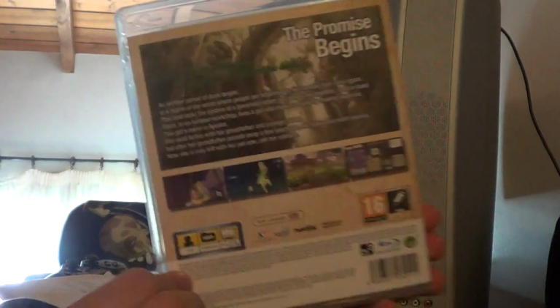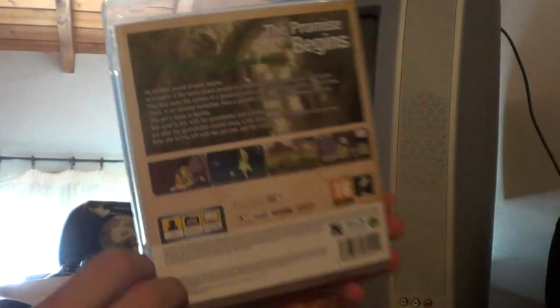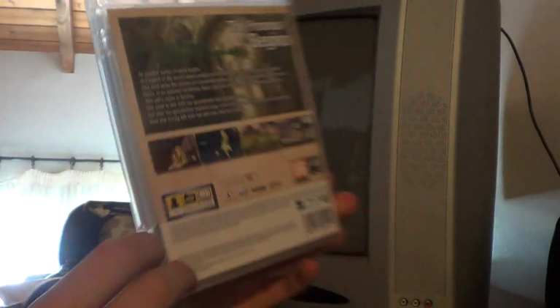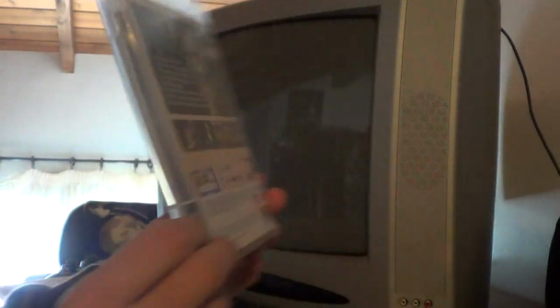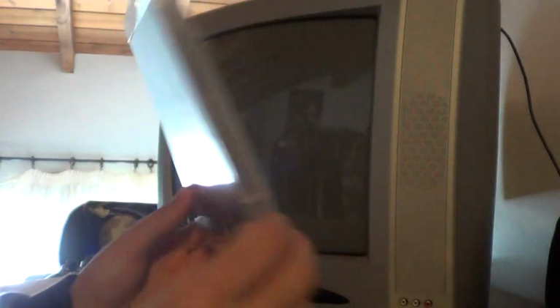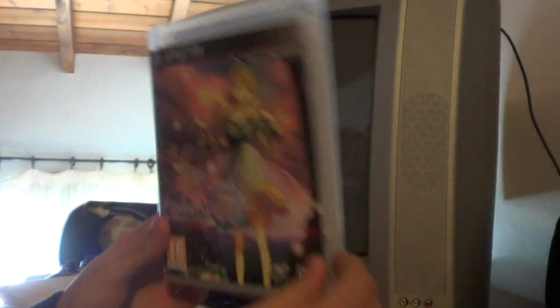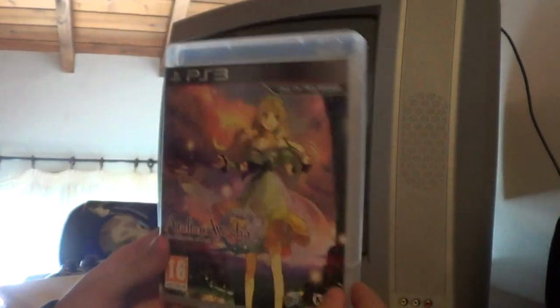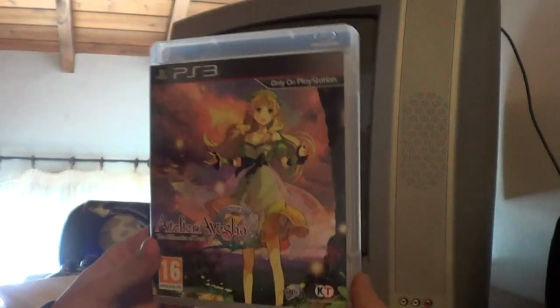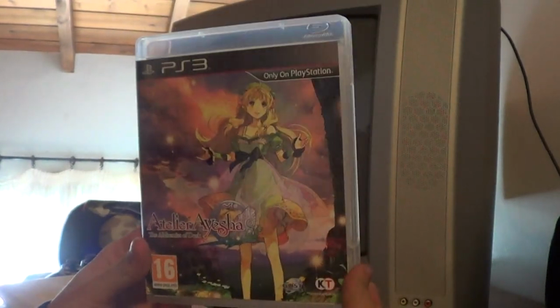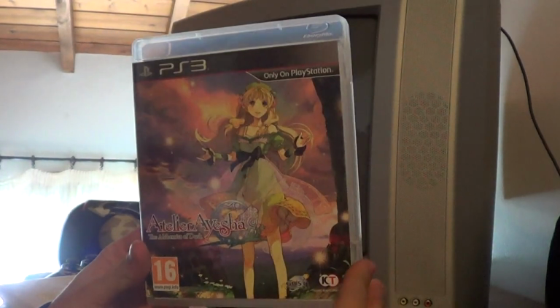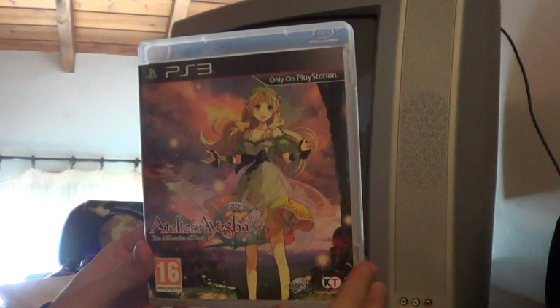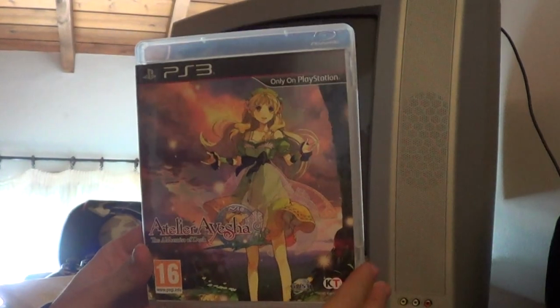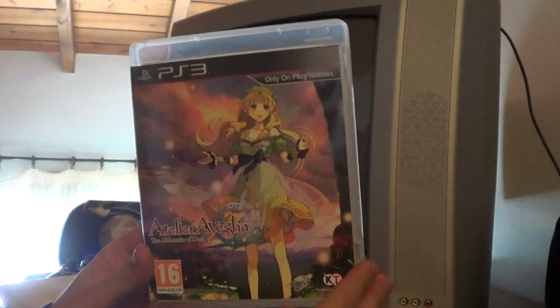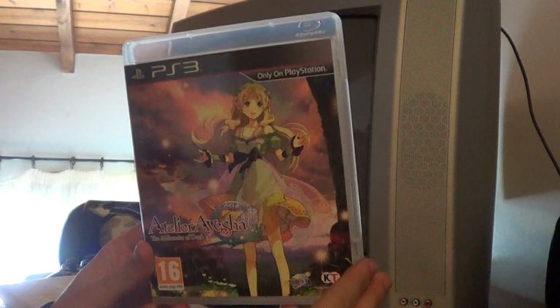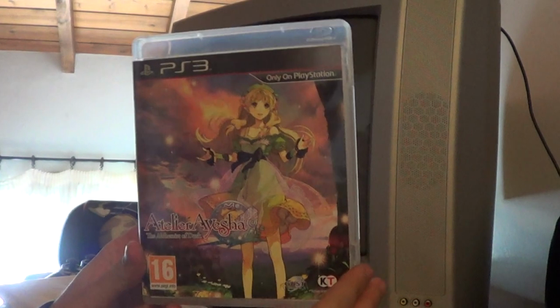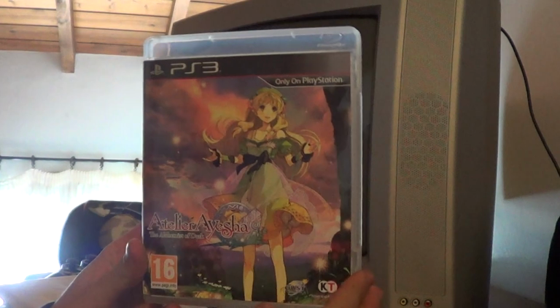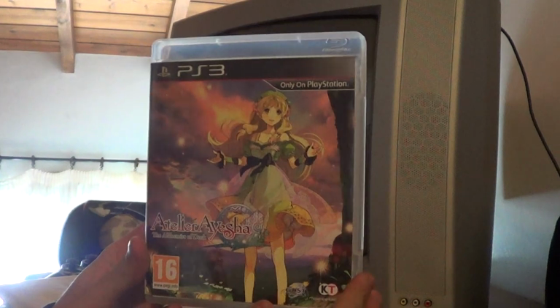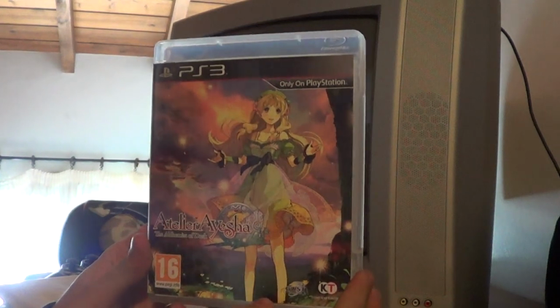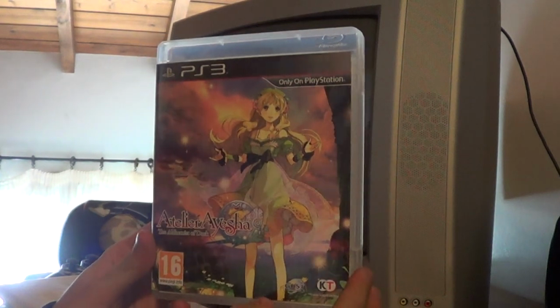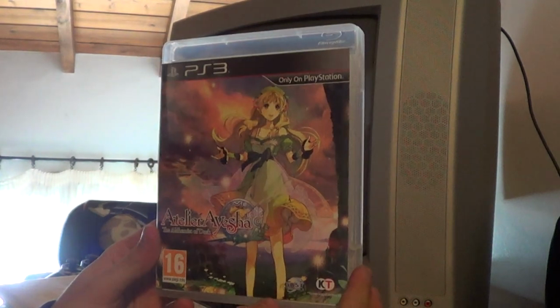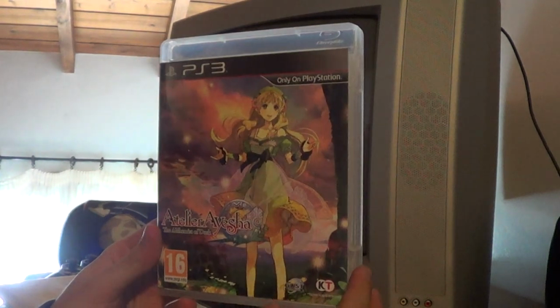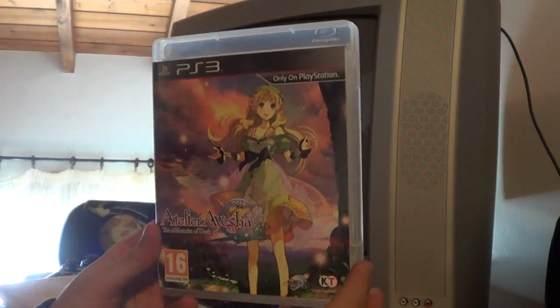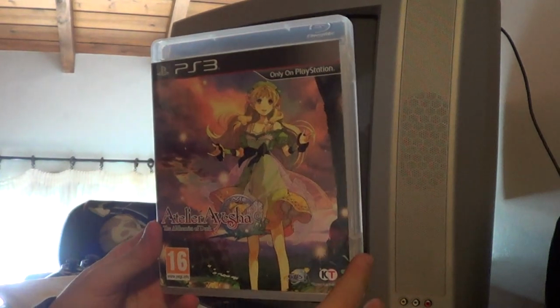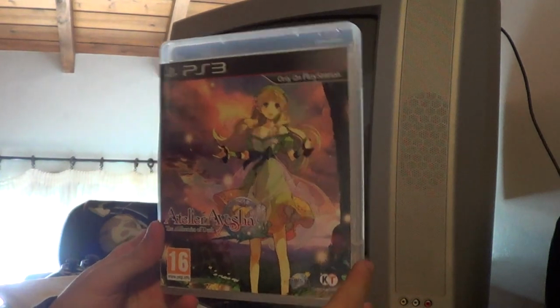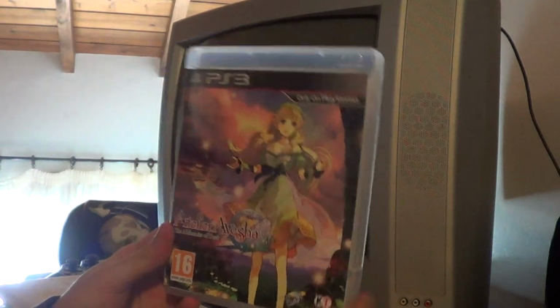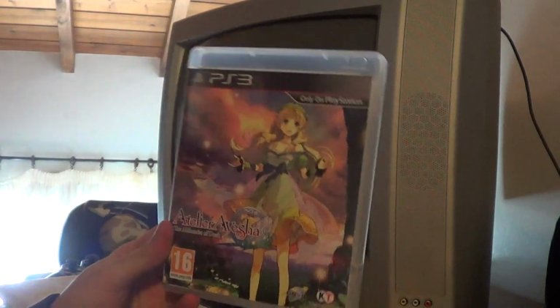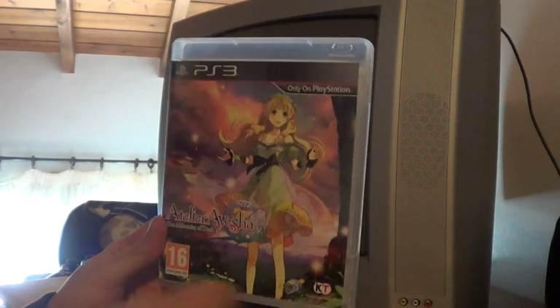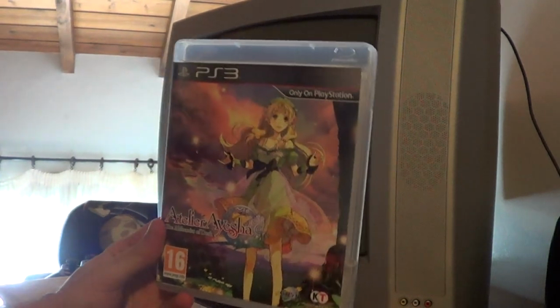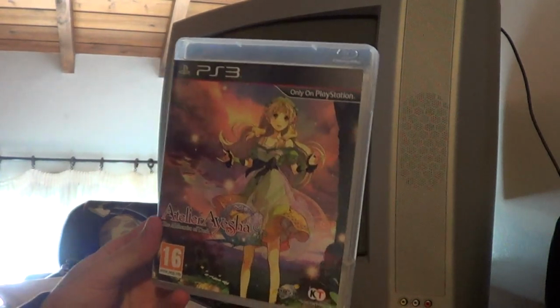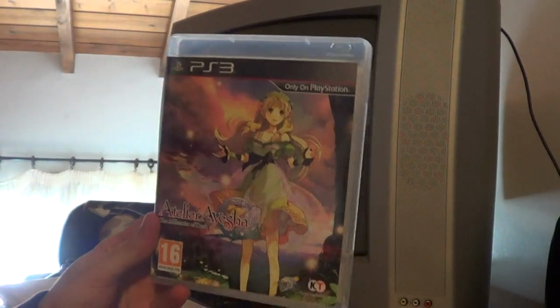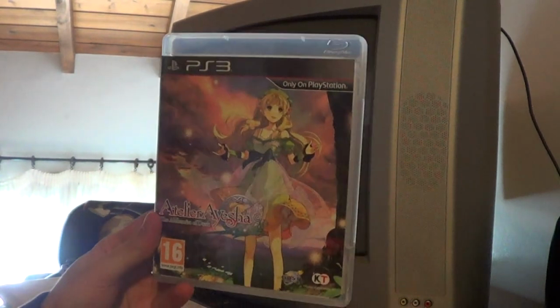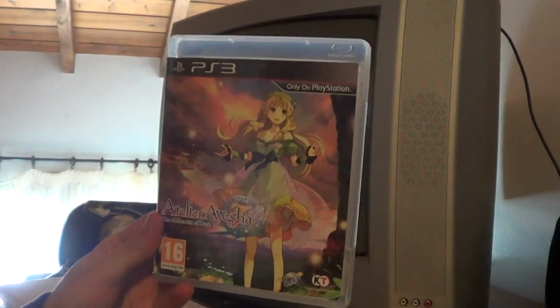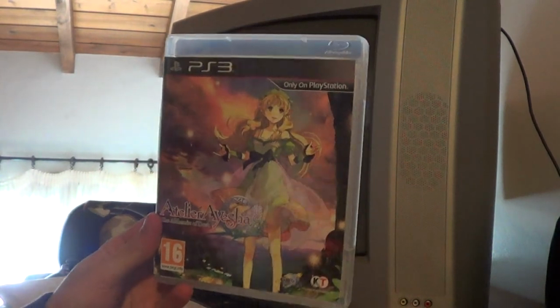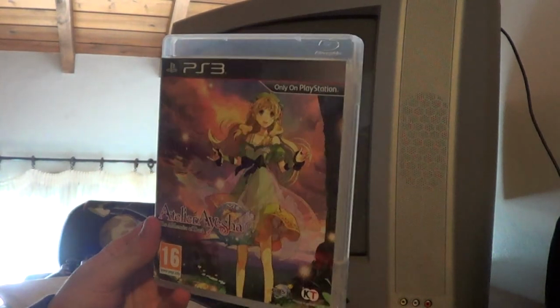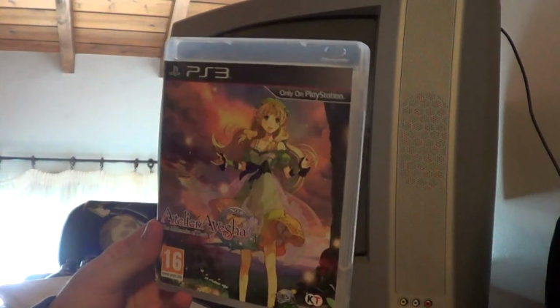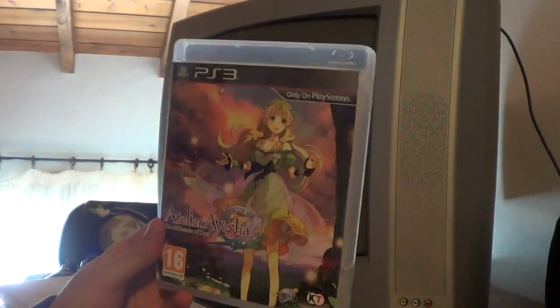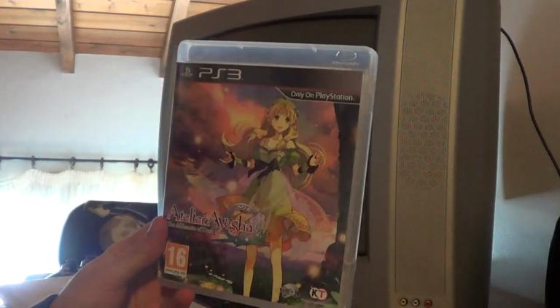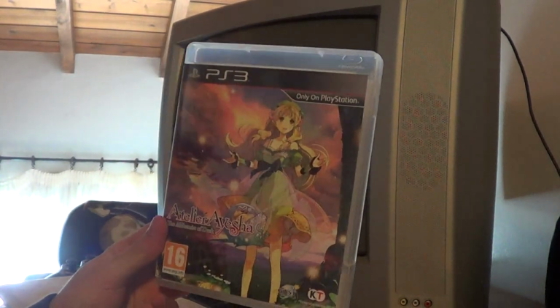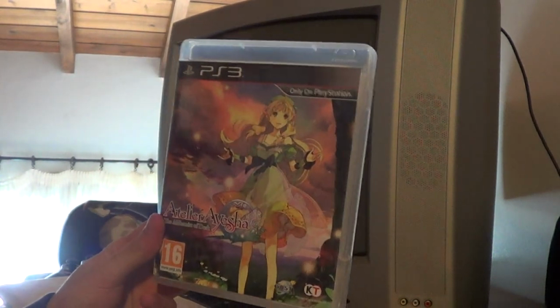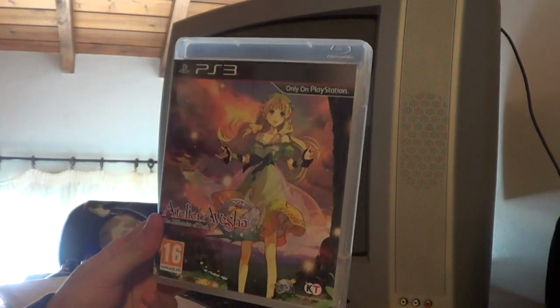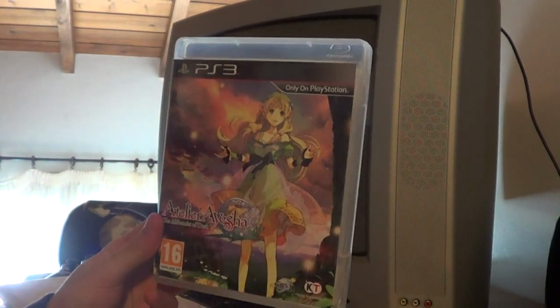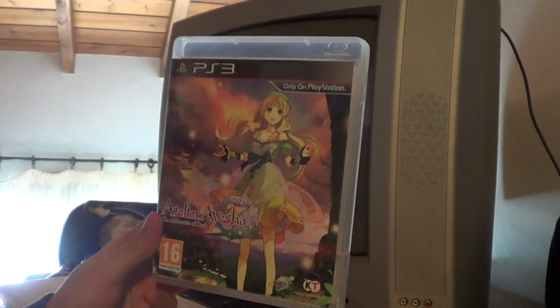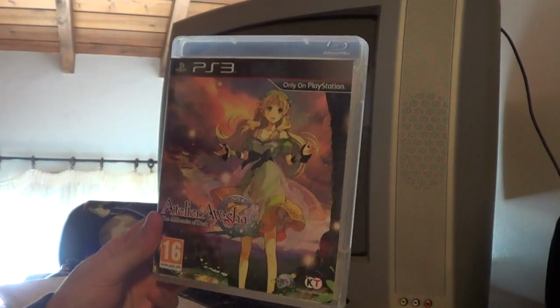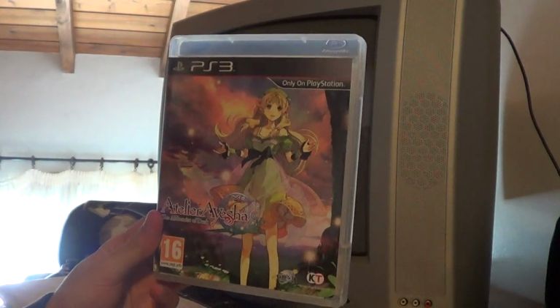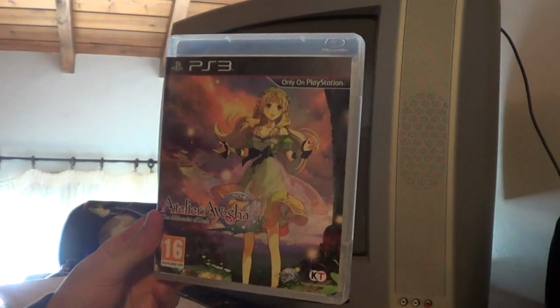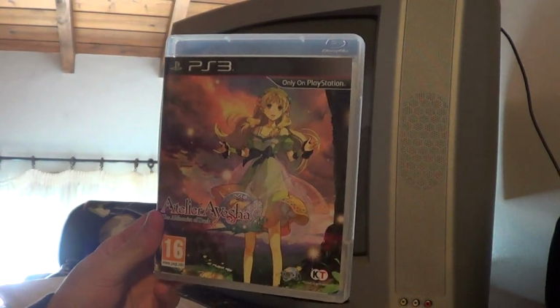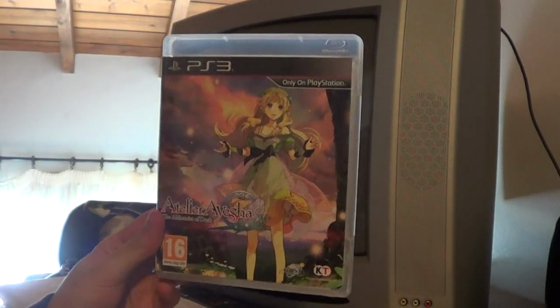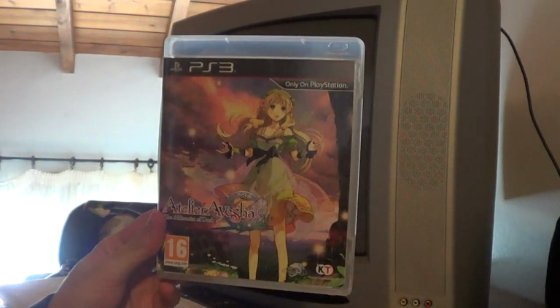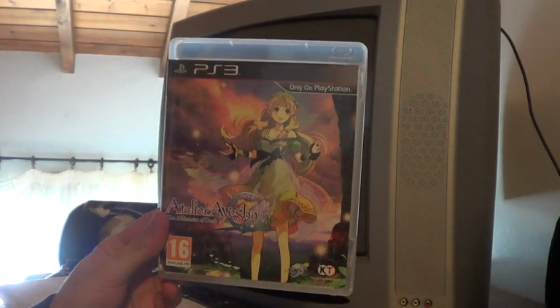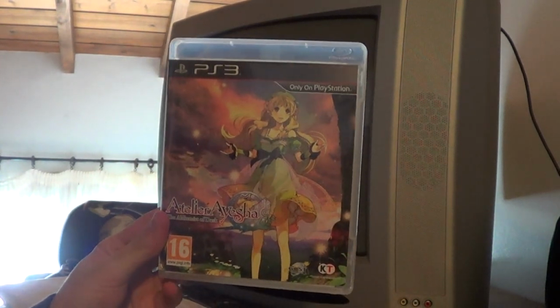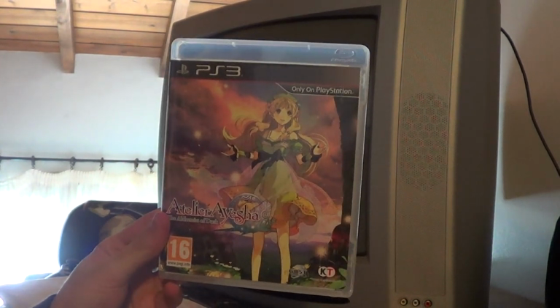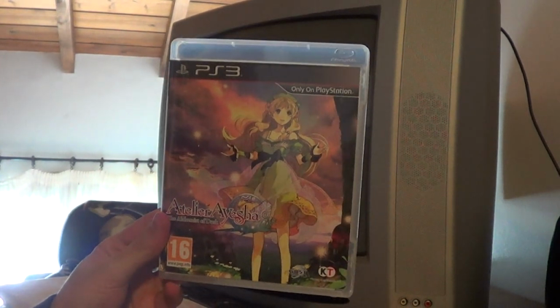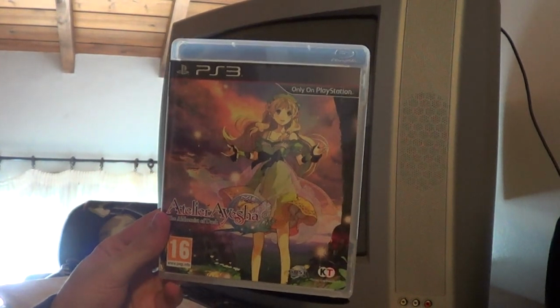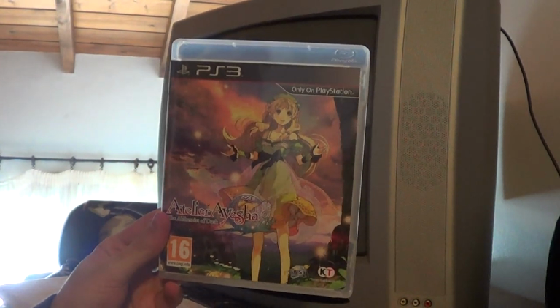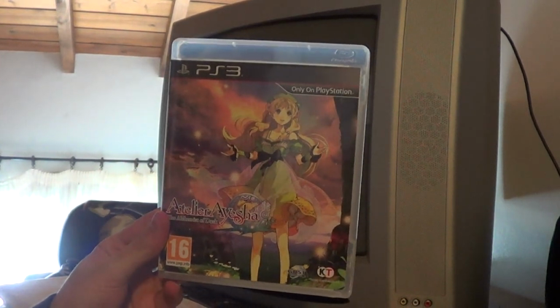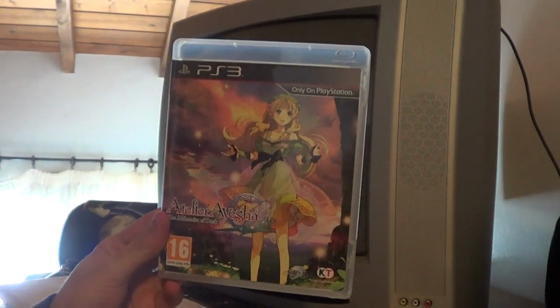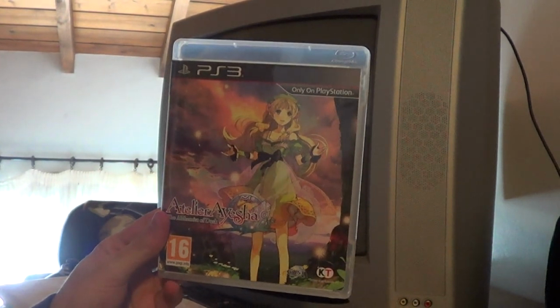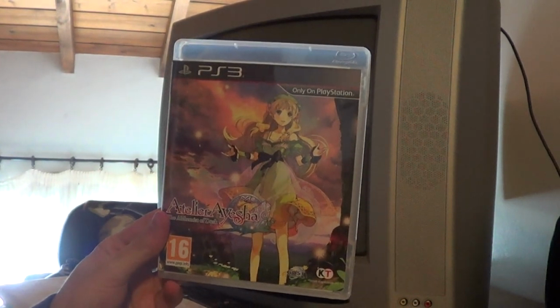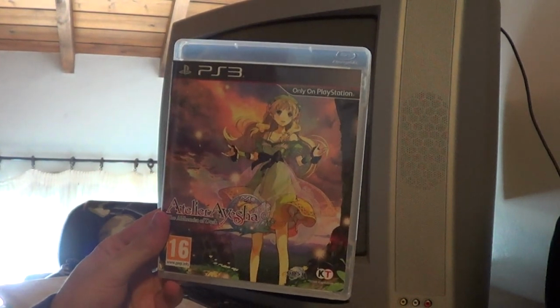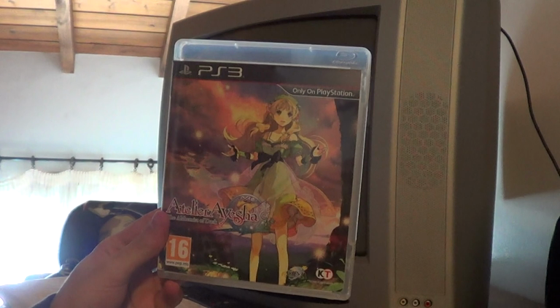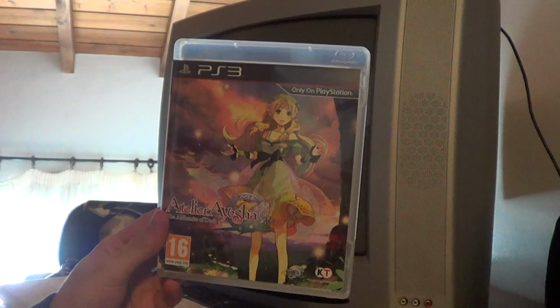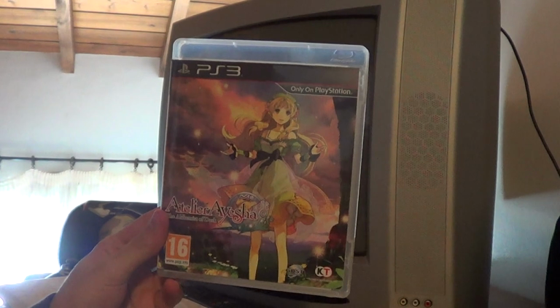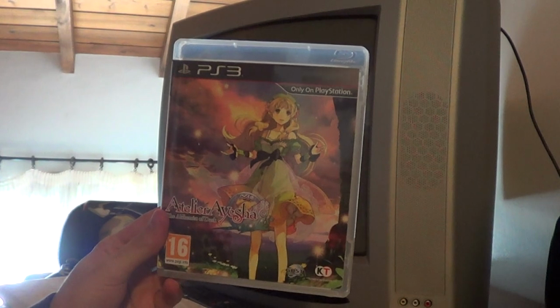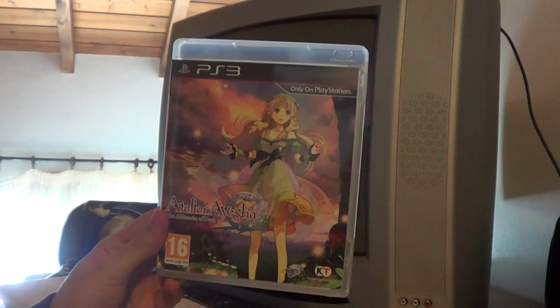And I think that's all for this unboxing. I really hope you enjoyed. If you did, don't forget to rate, comment and subscribe and we'll see each other next time. Bye bye!